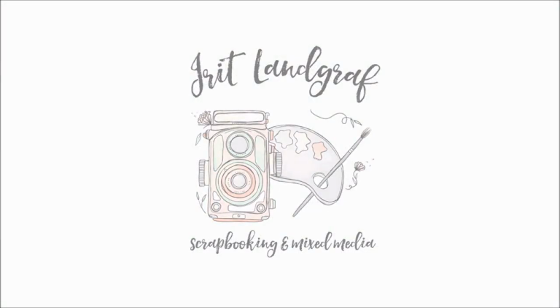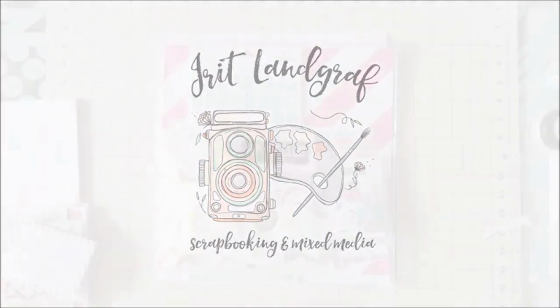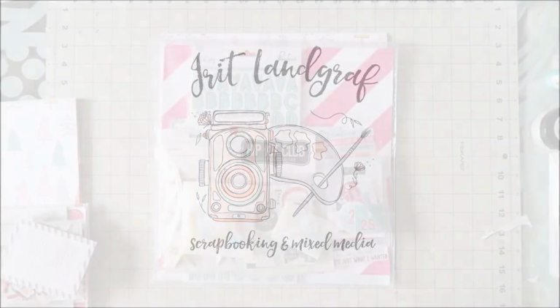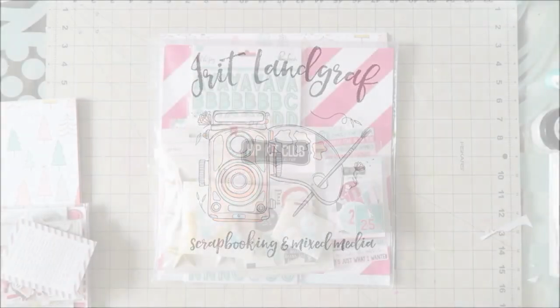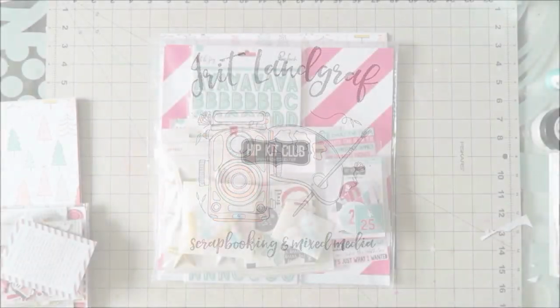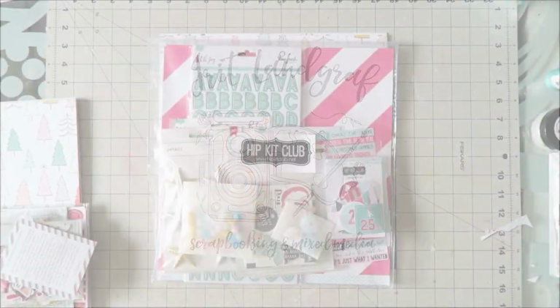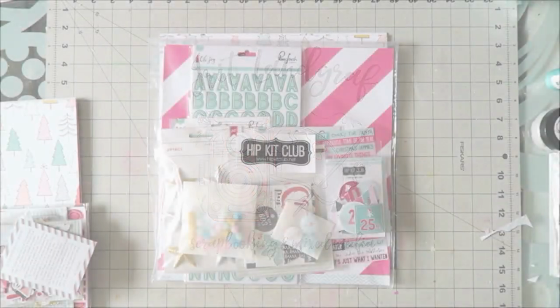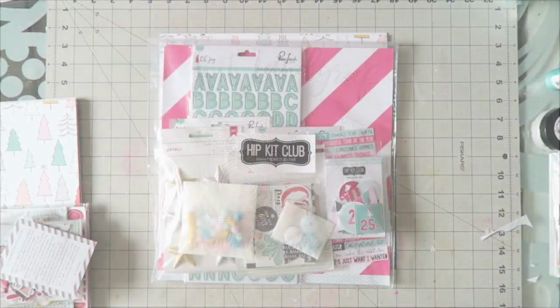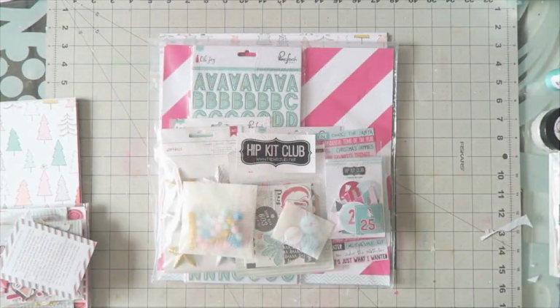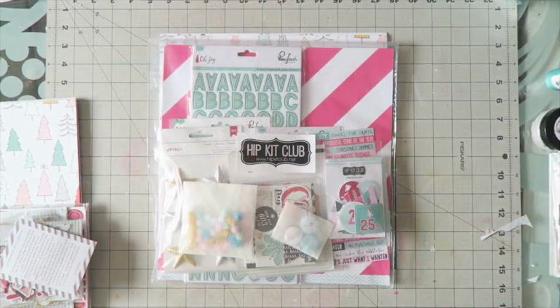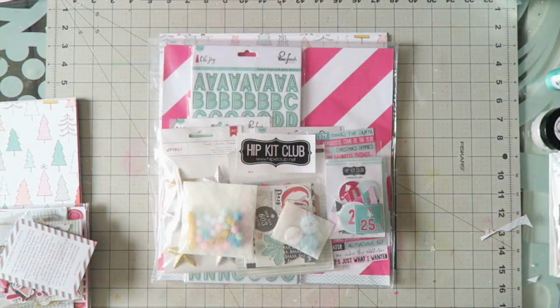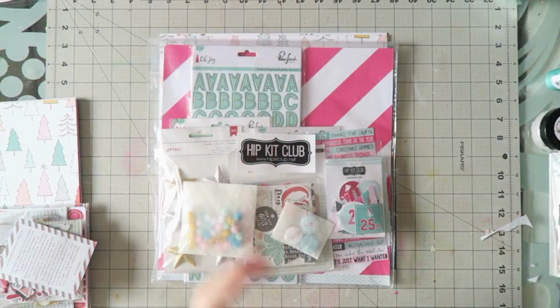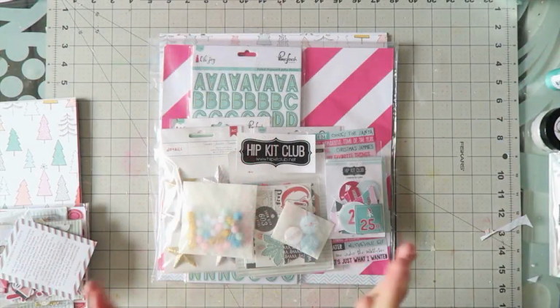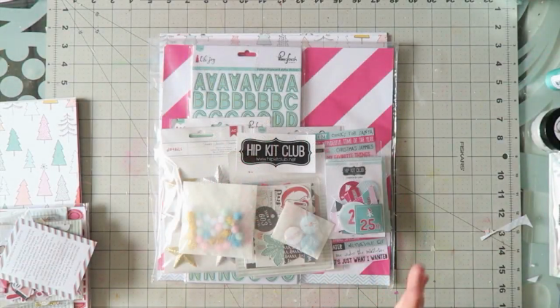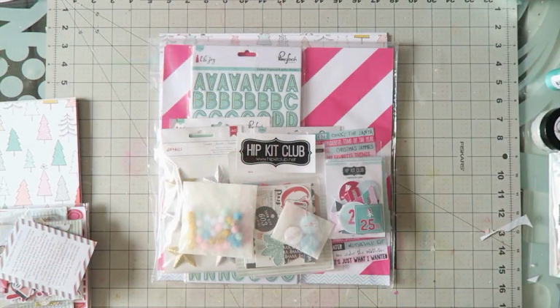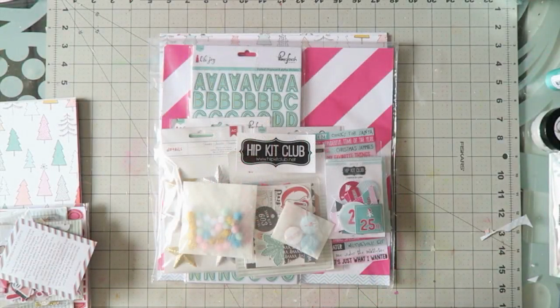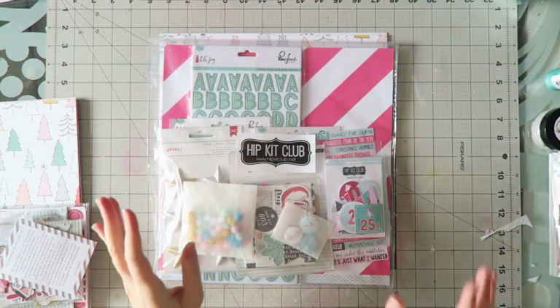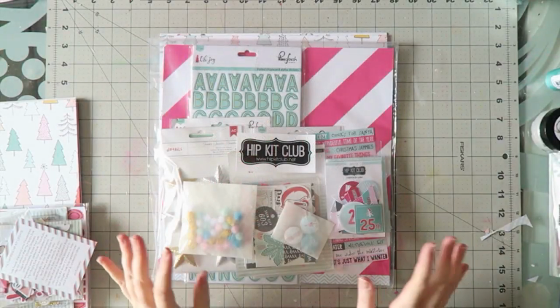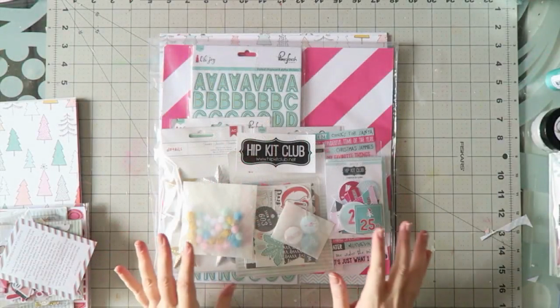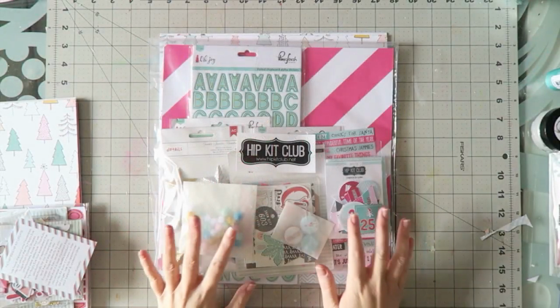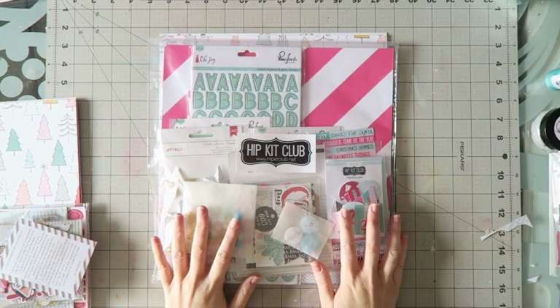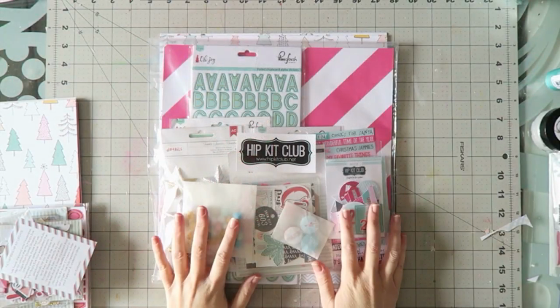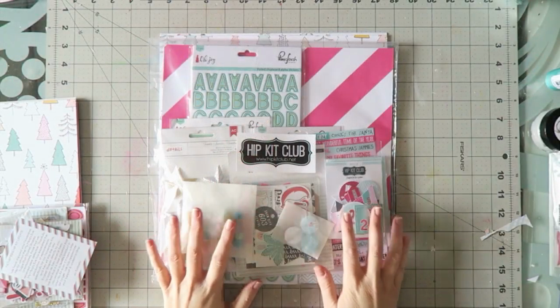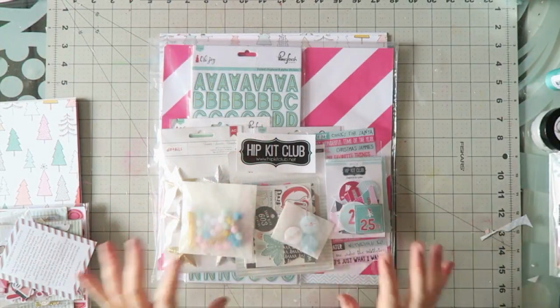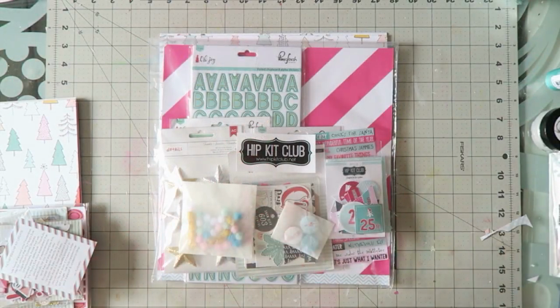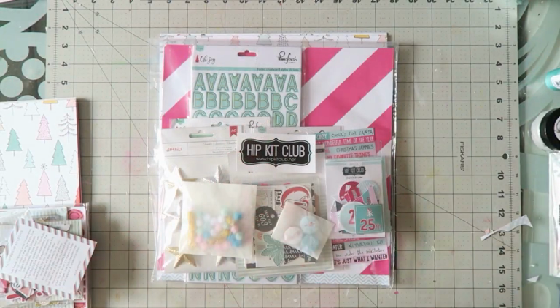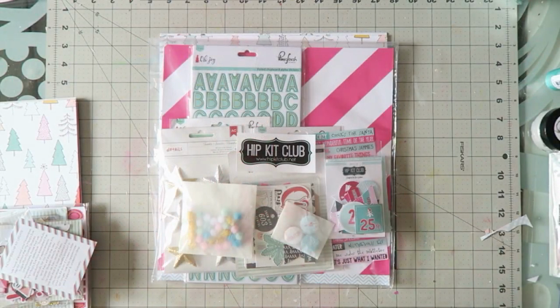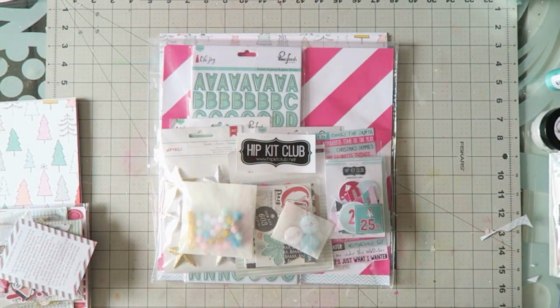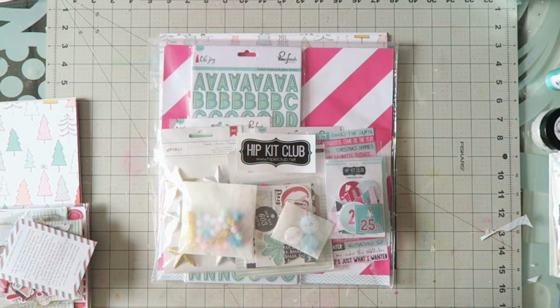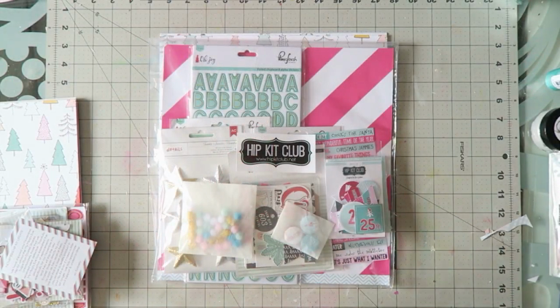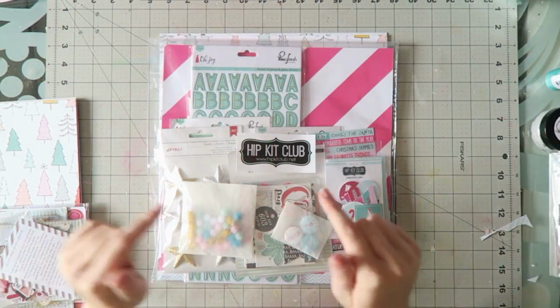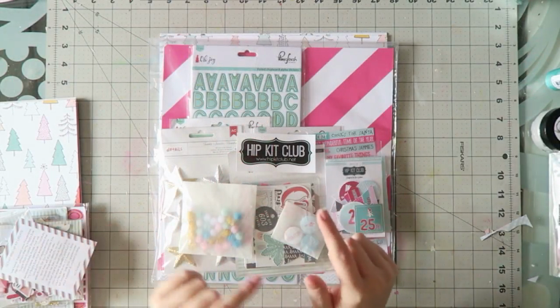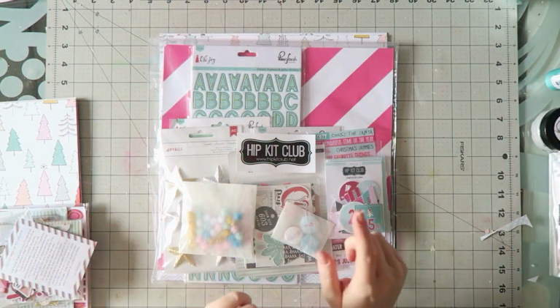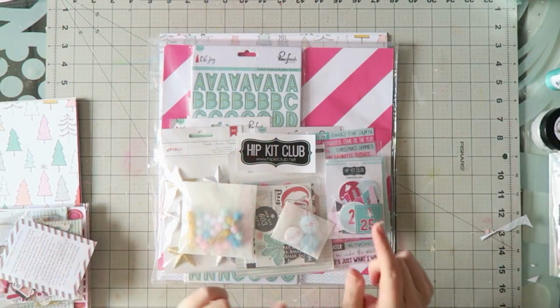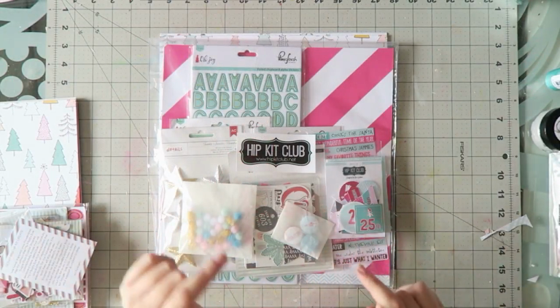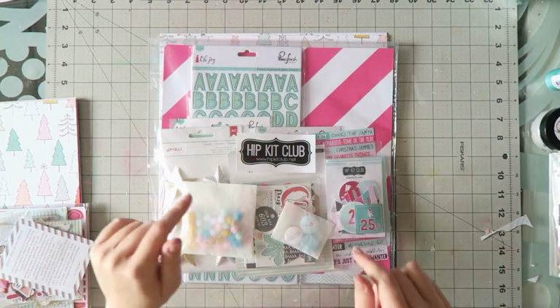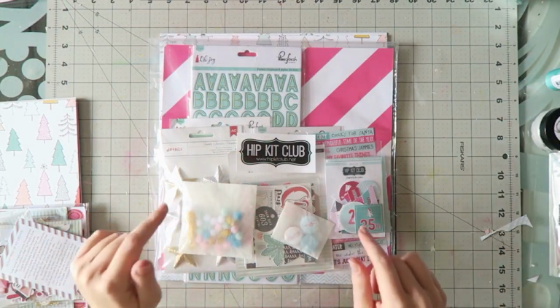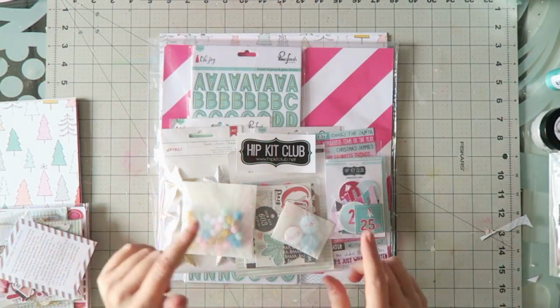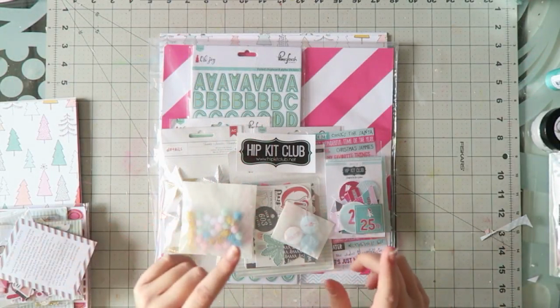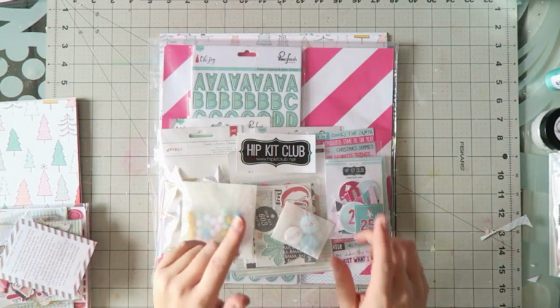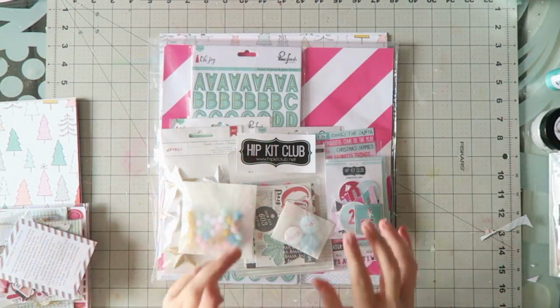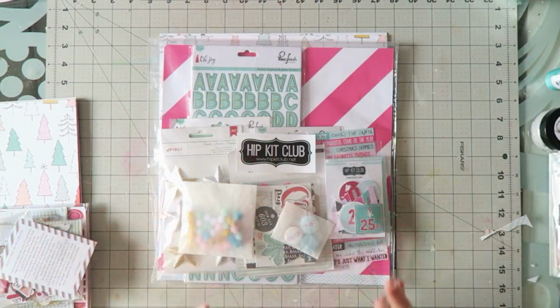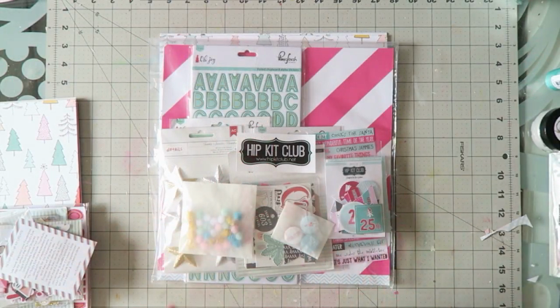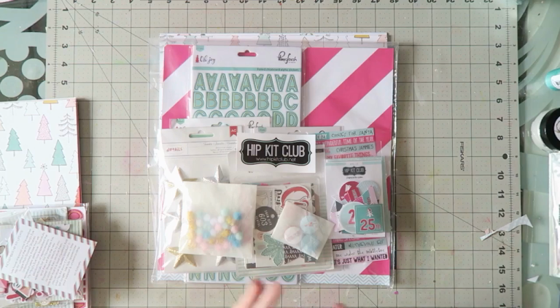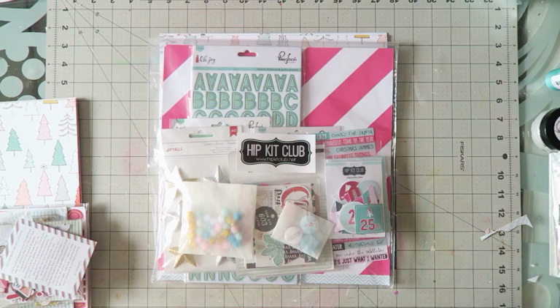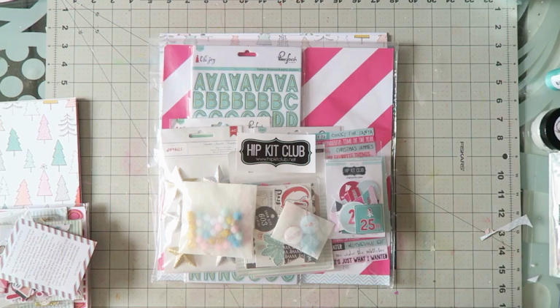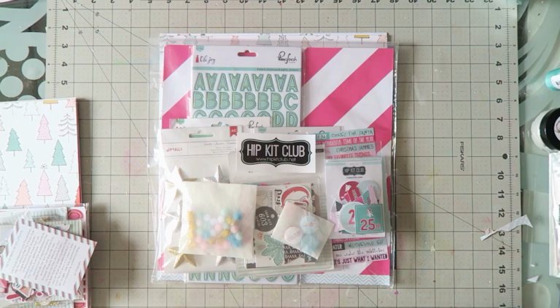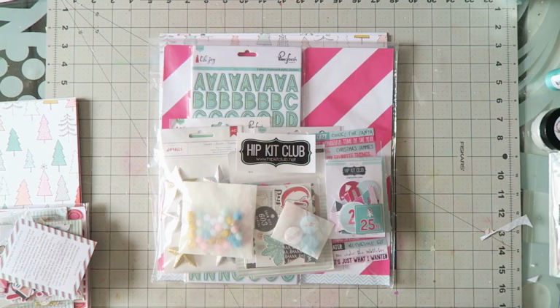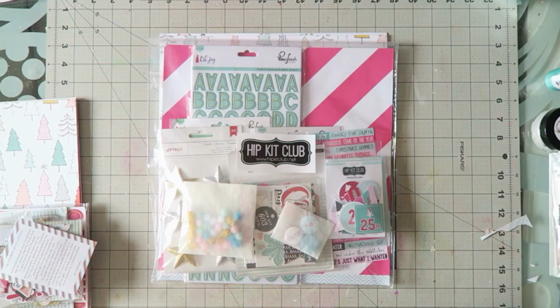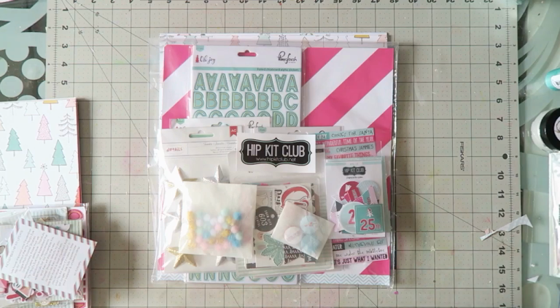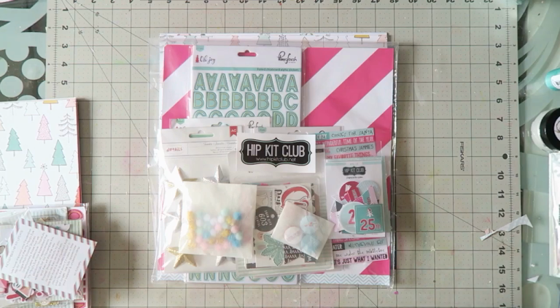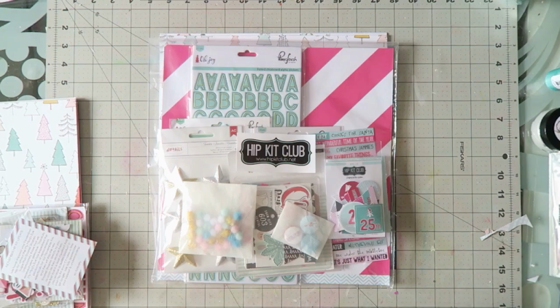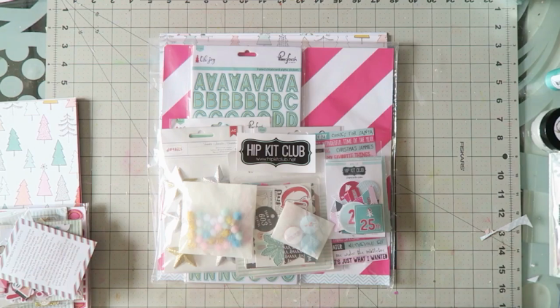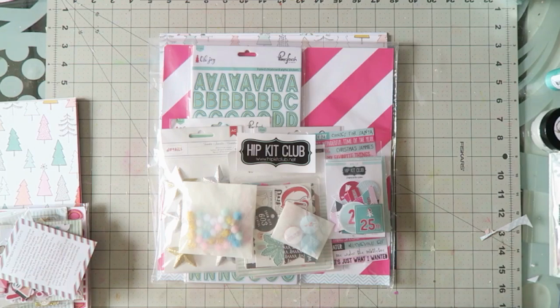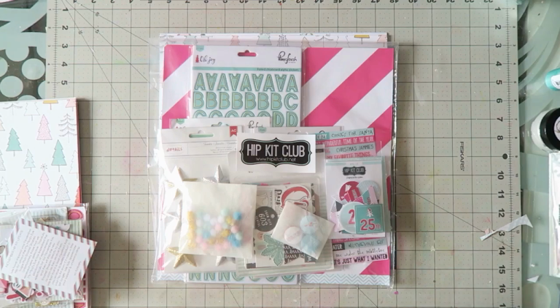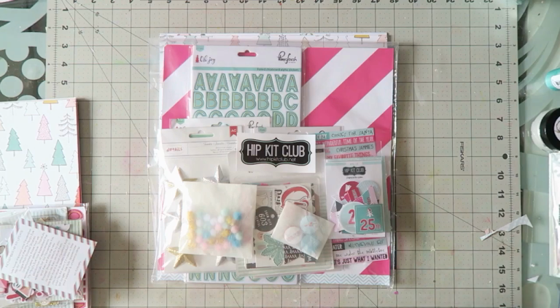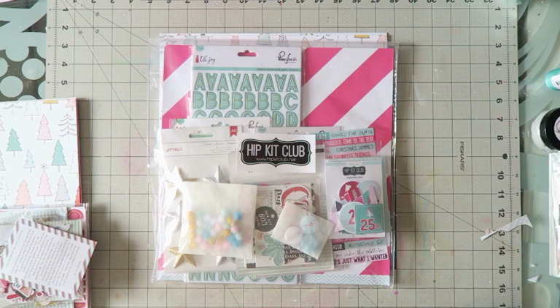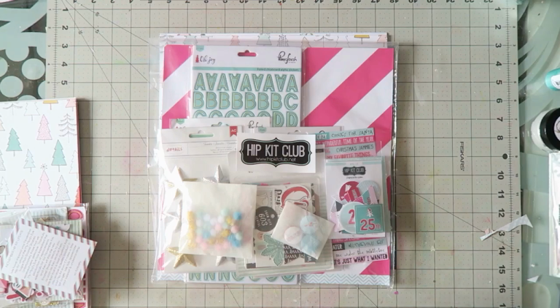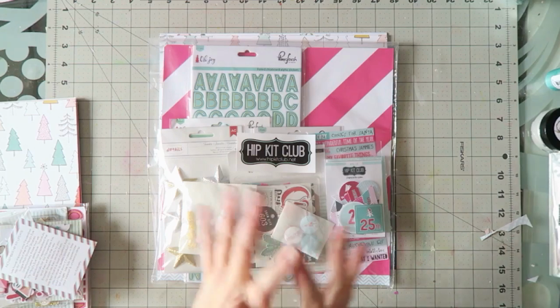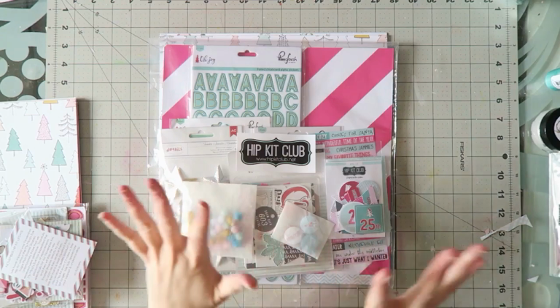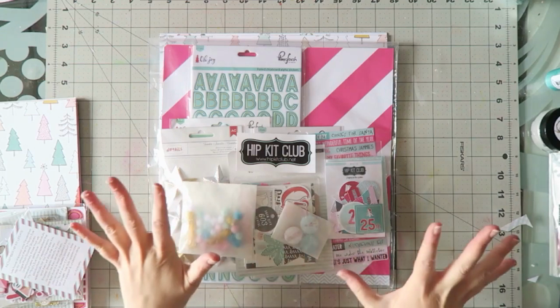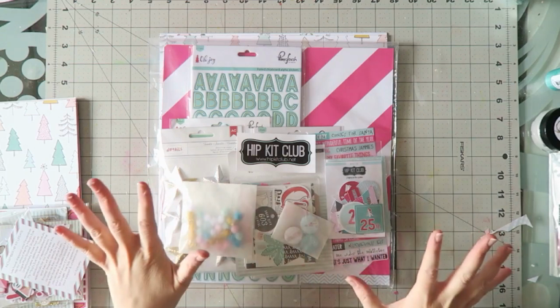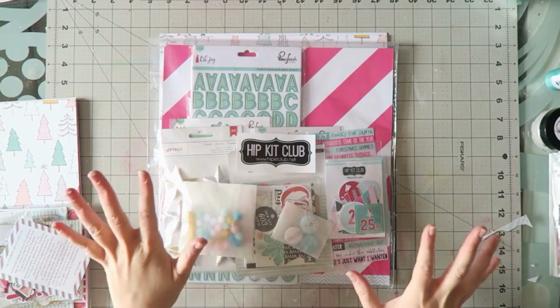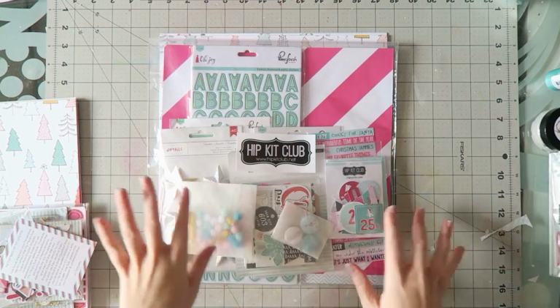Hi guys! I'm so excited — I have the November HIP kits to show you.